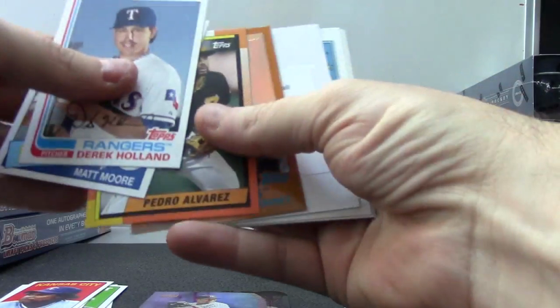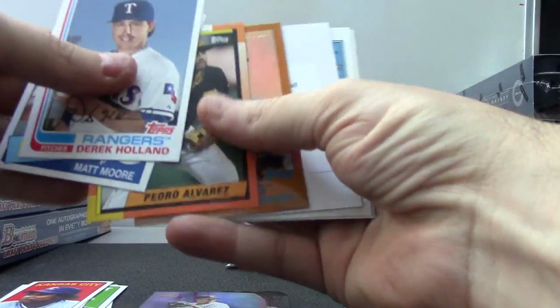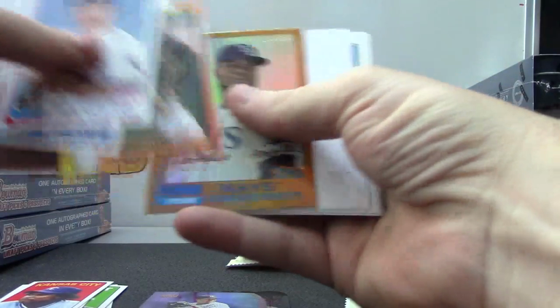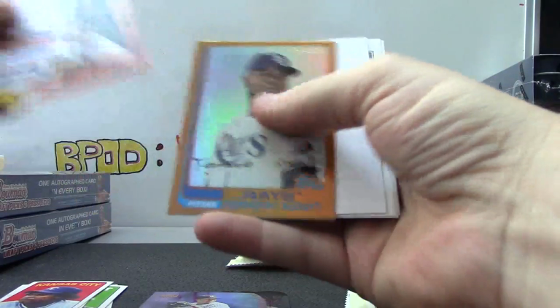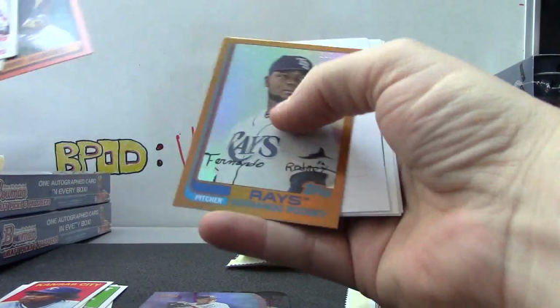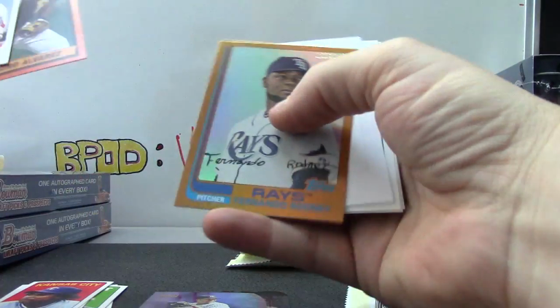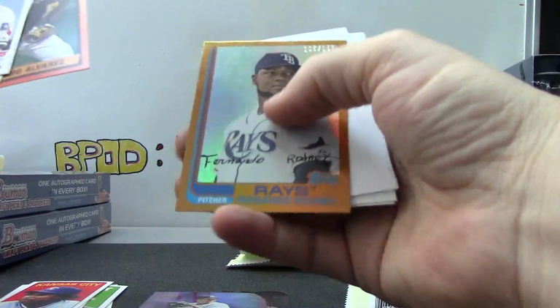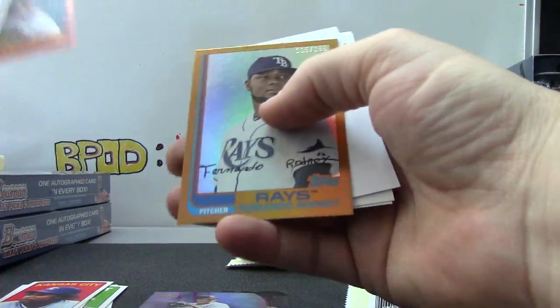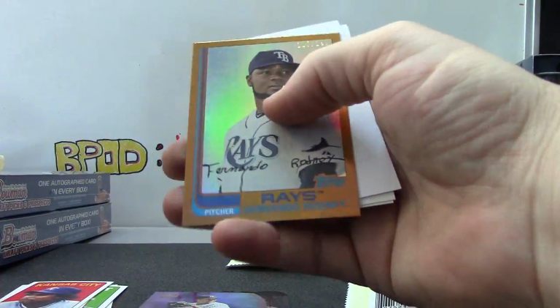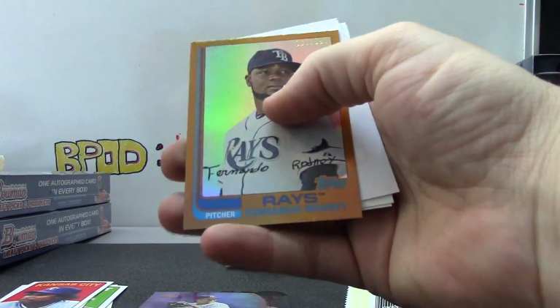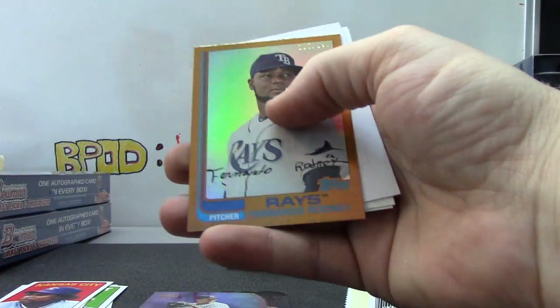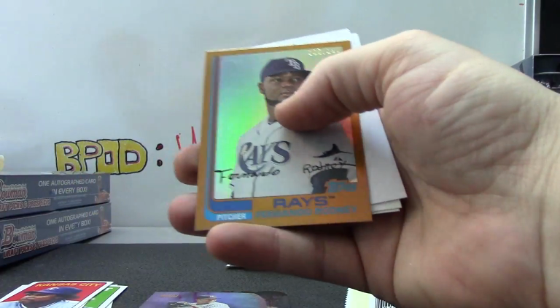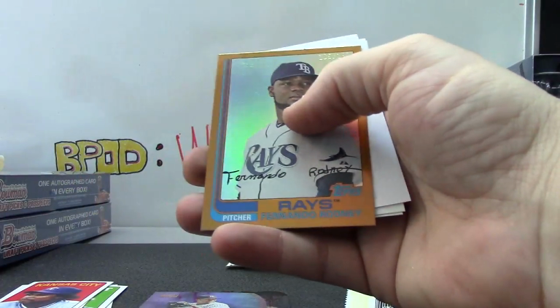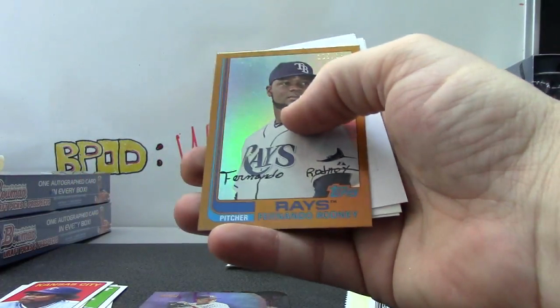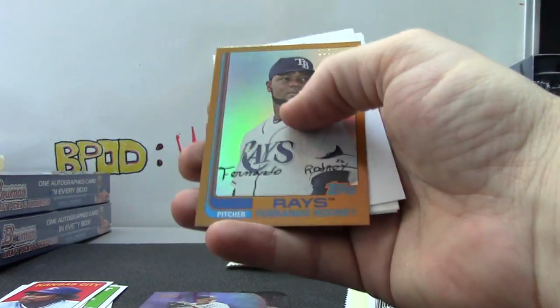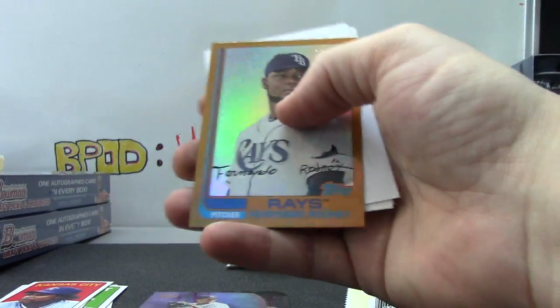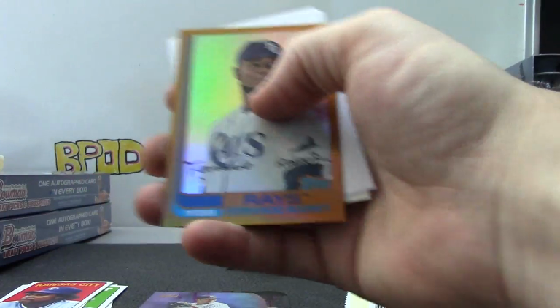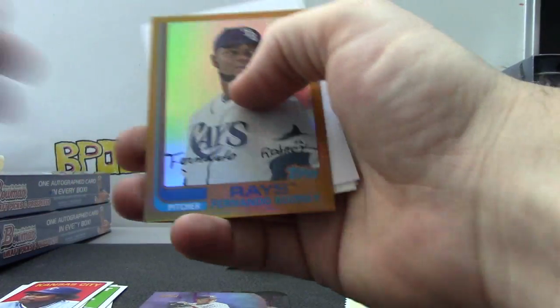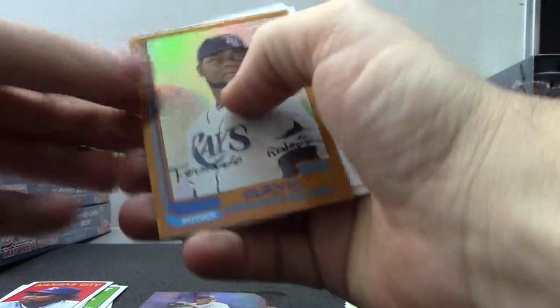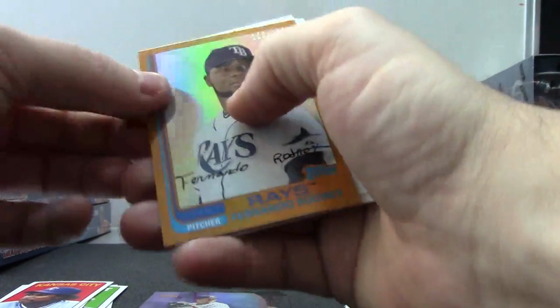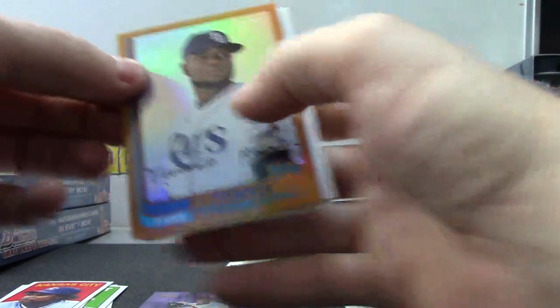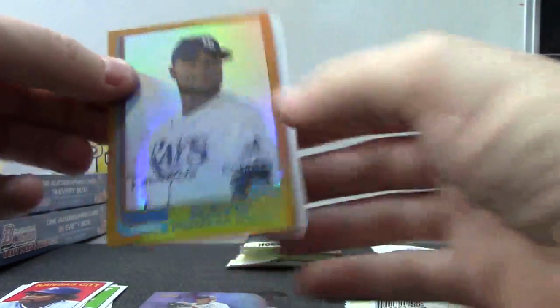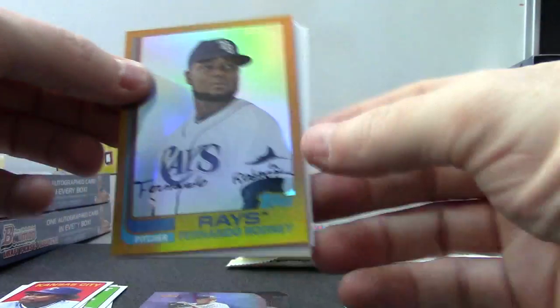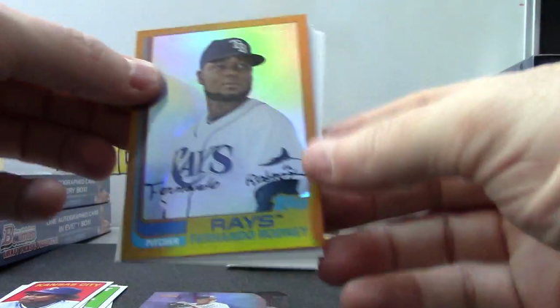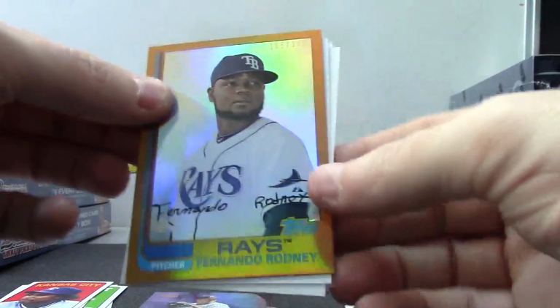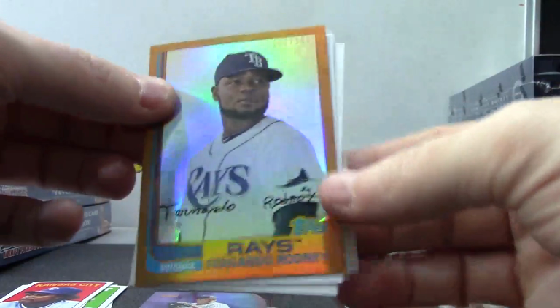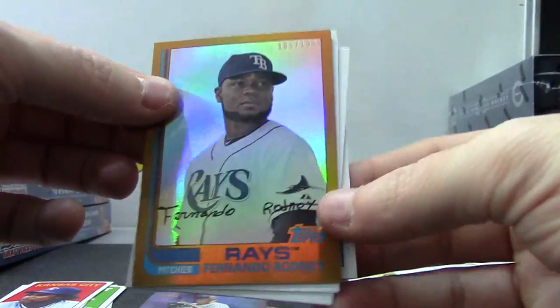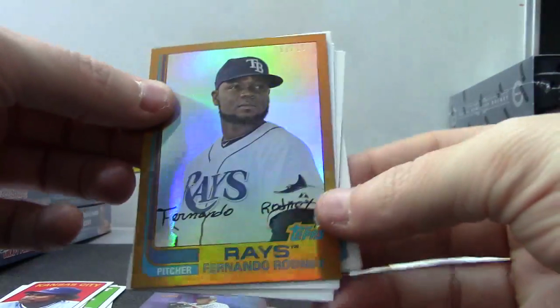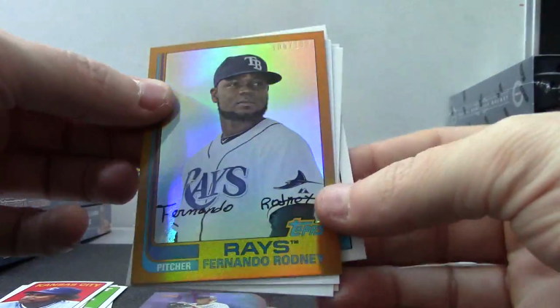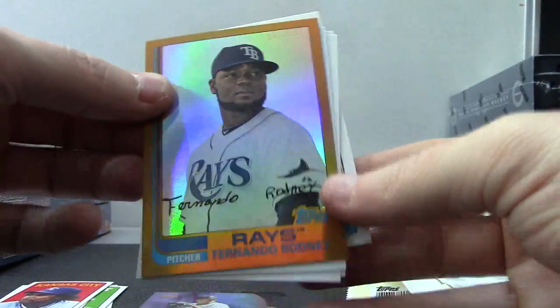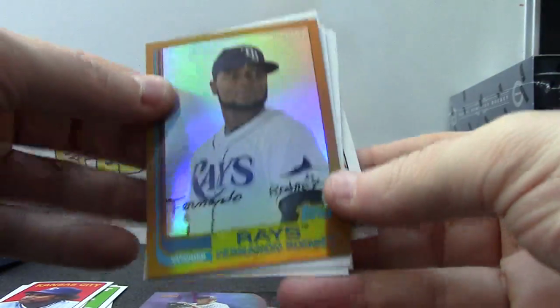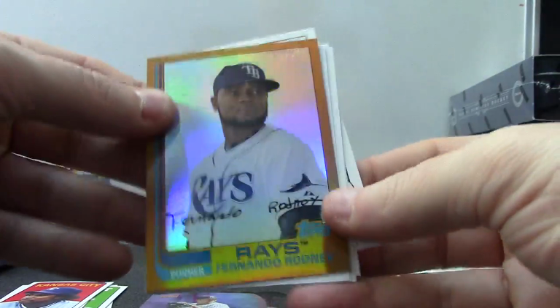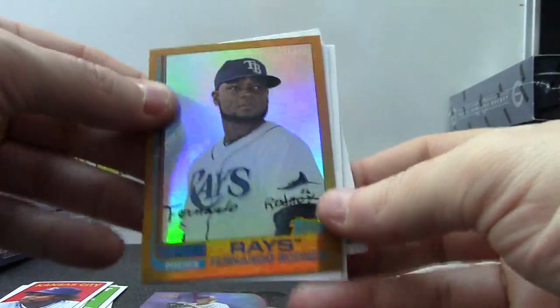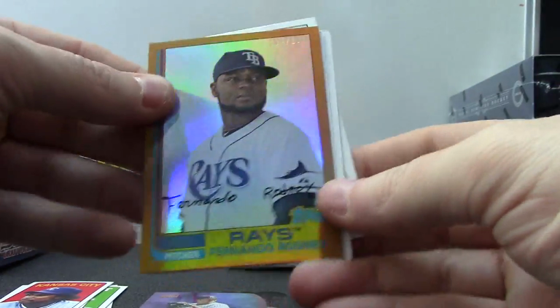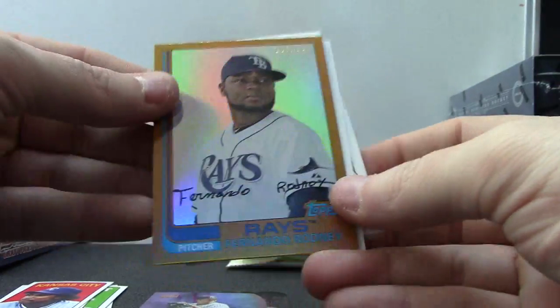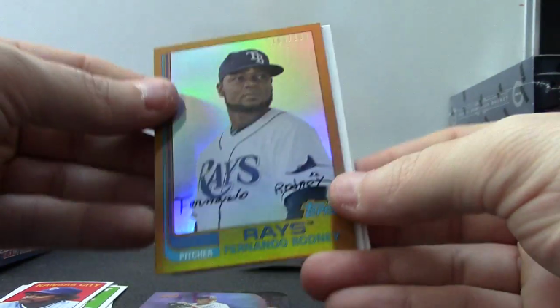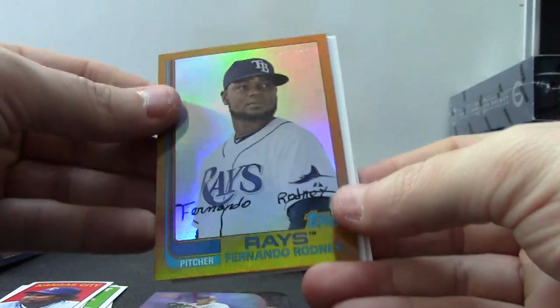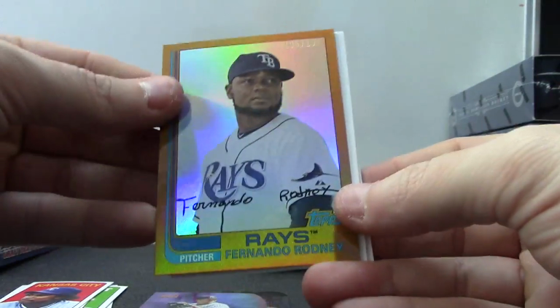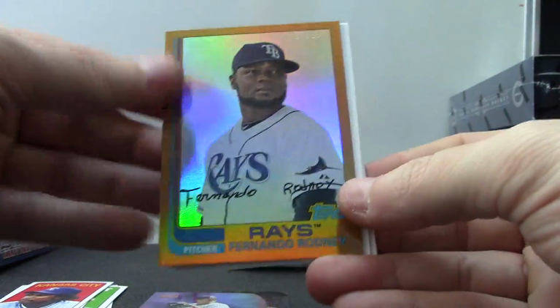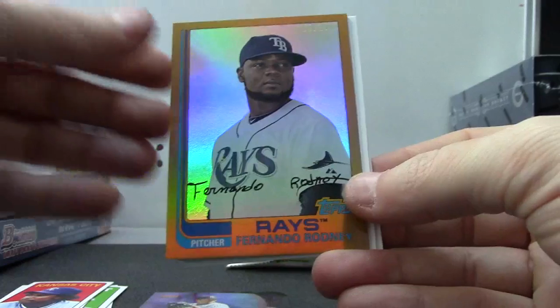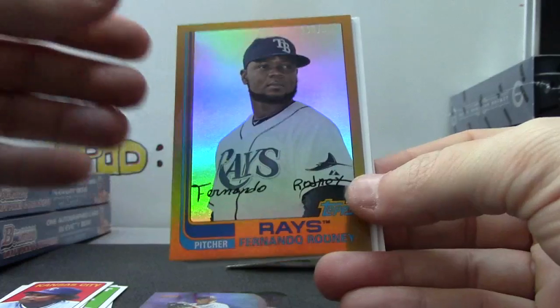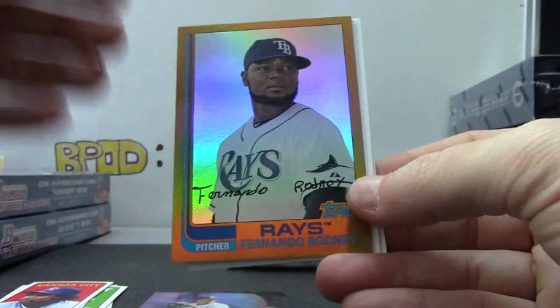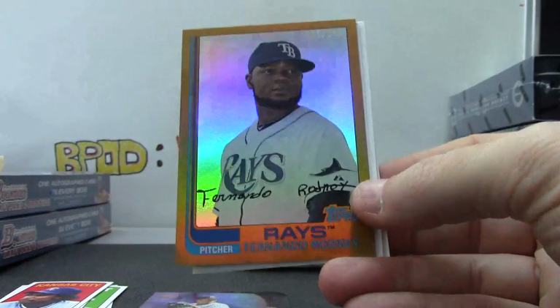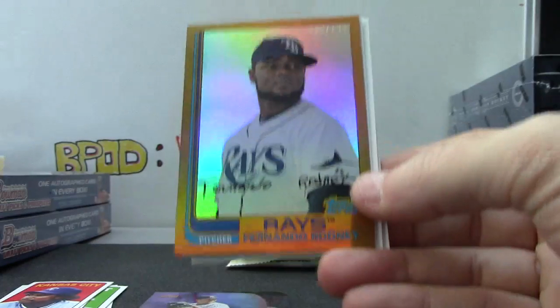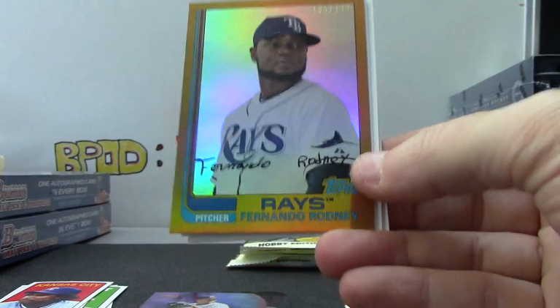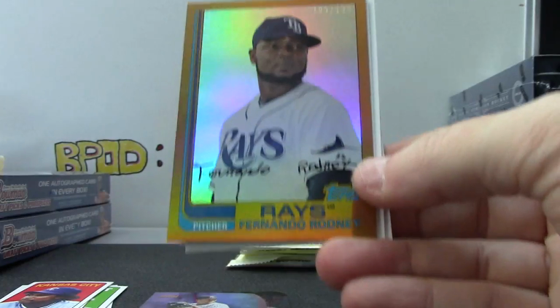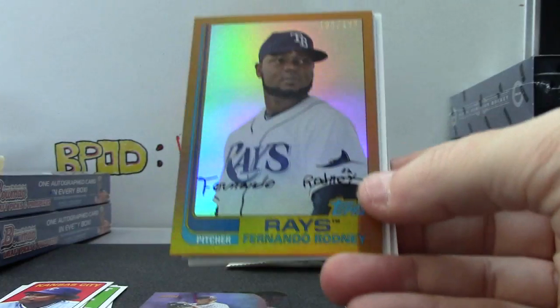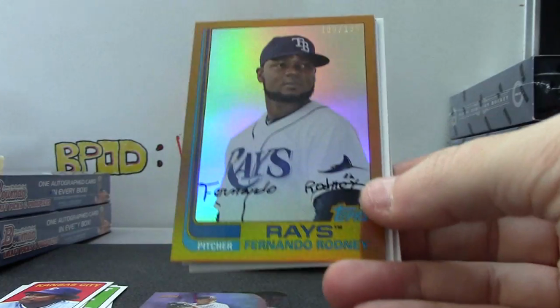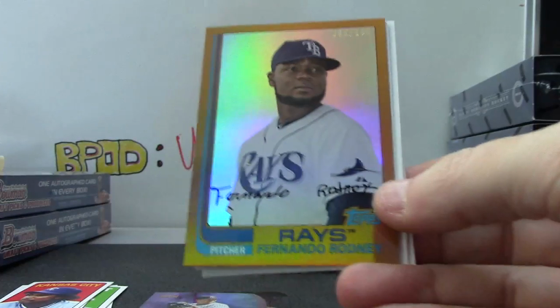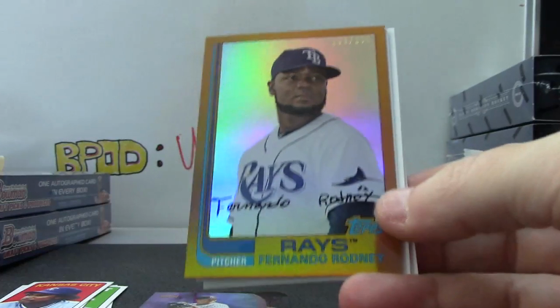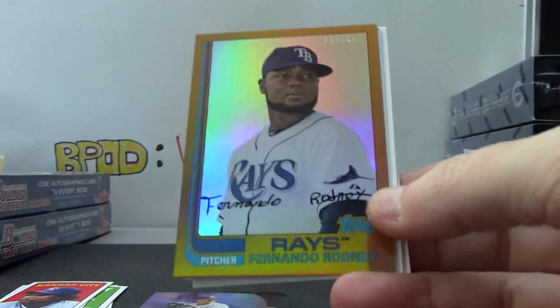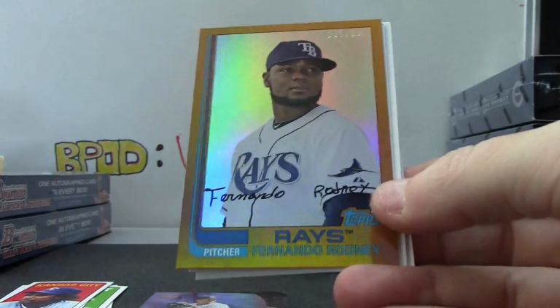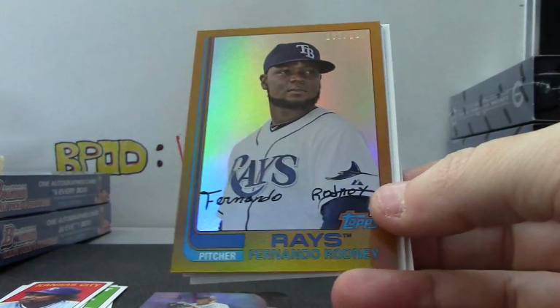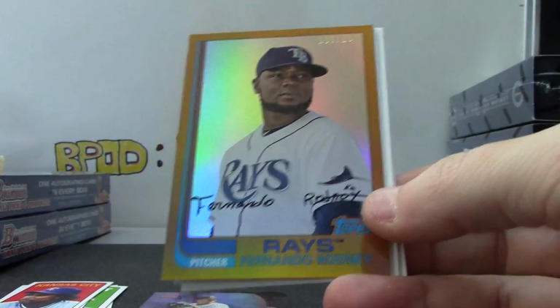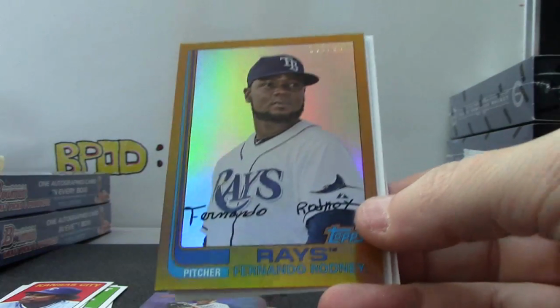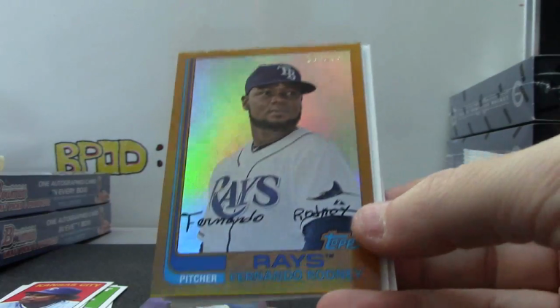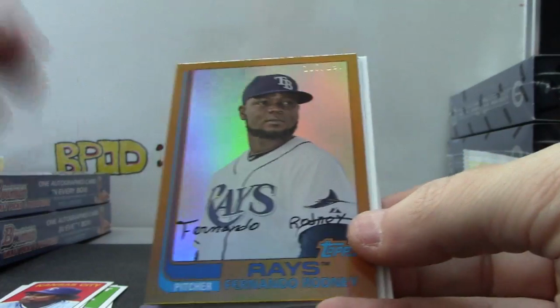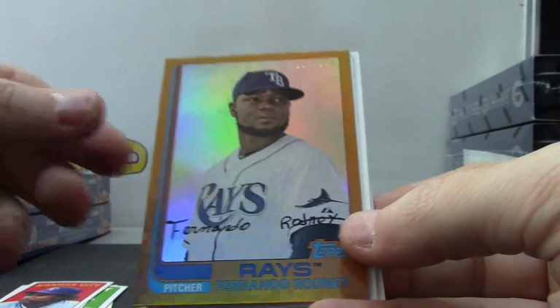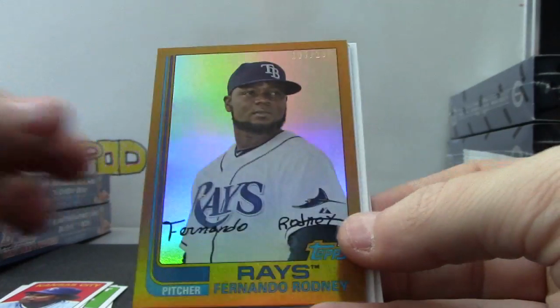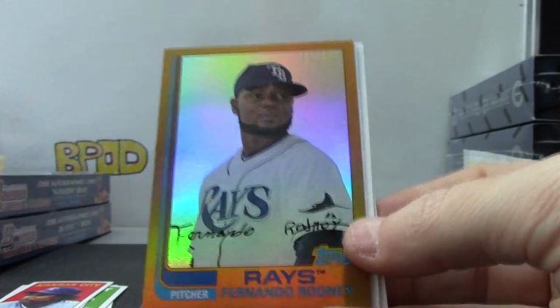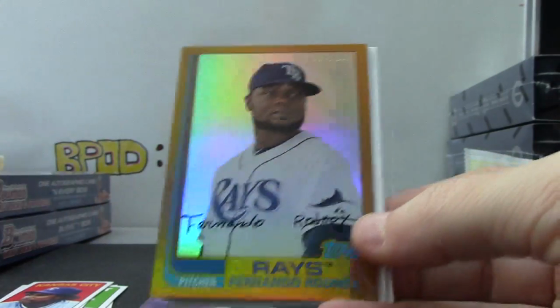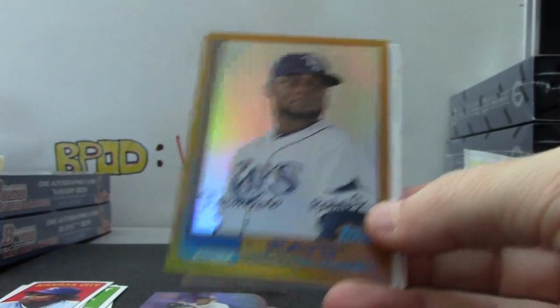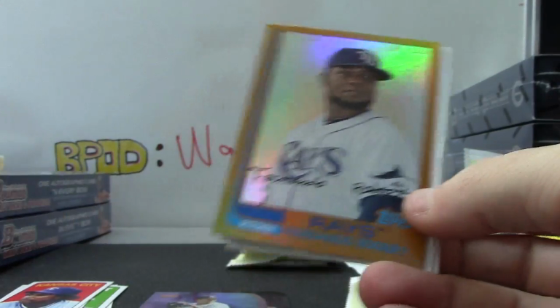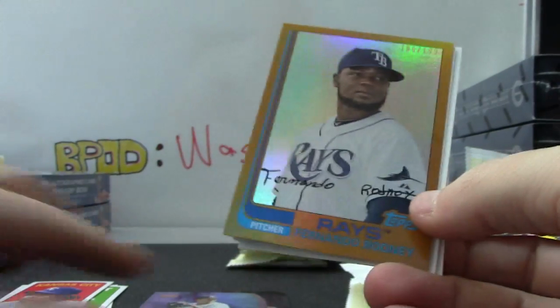Got a redemption. I think the redemption can be the rock star. Numbered to 199.